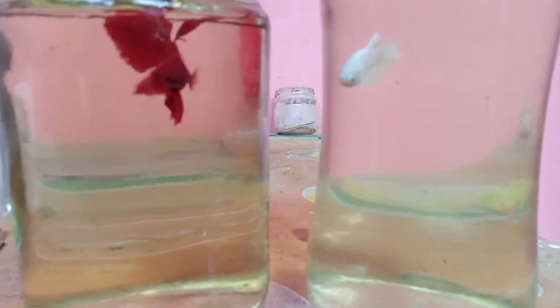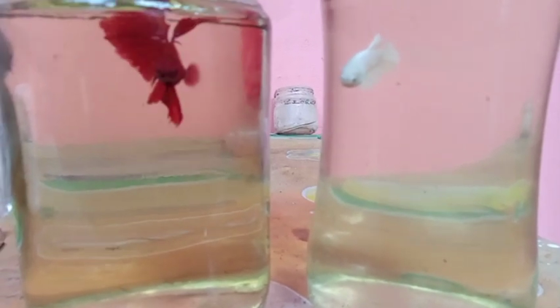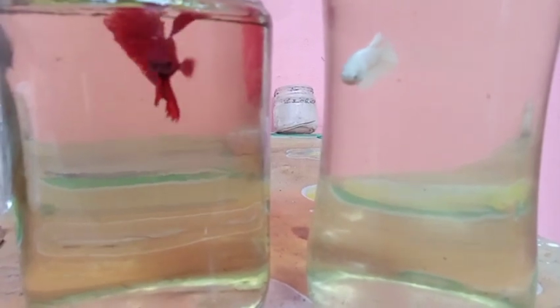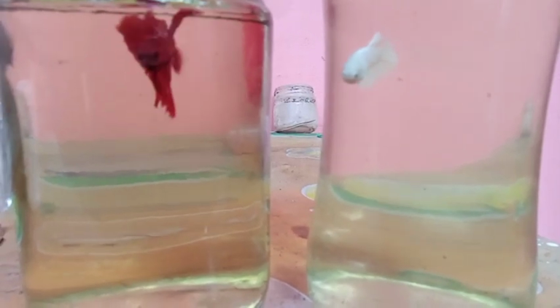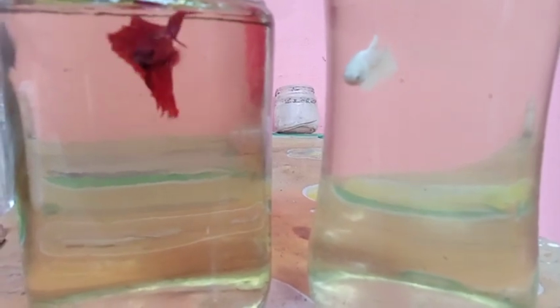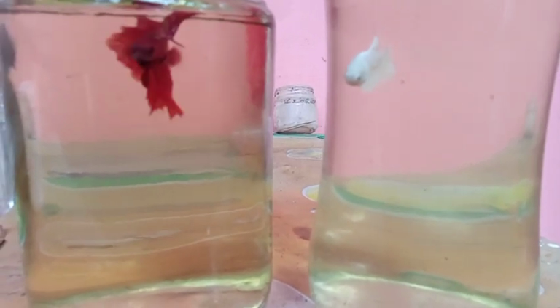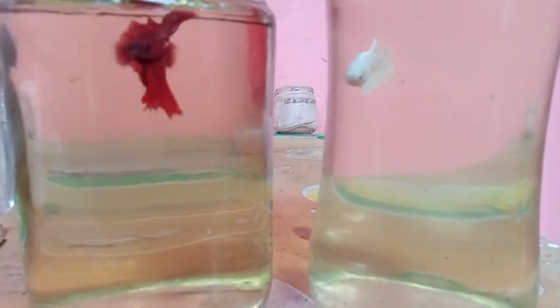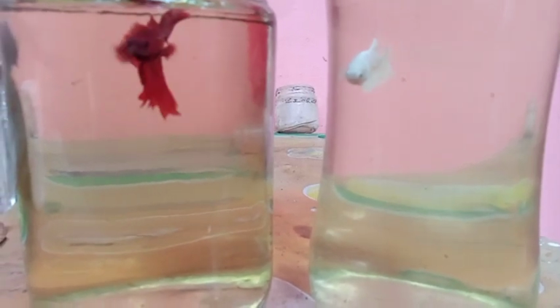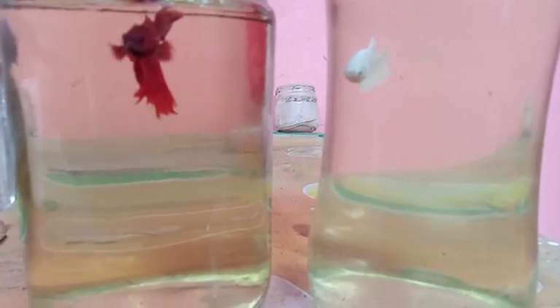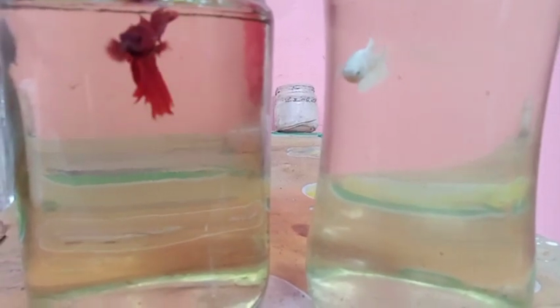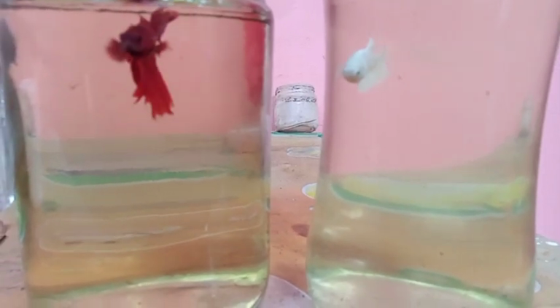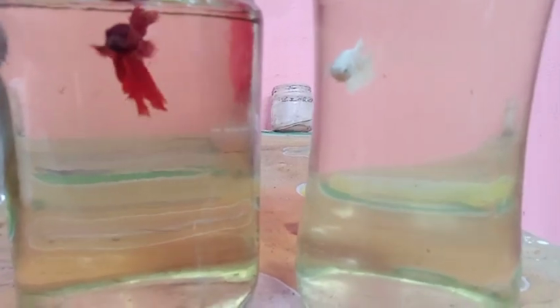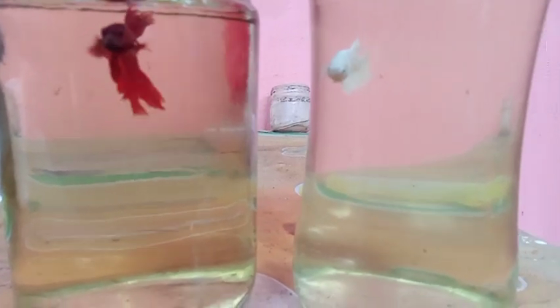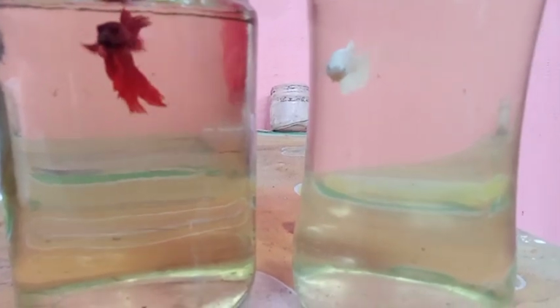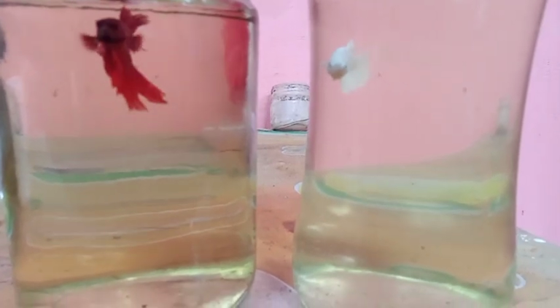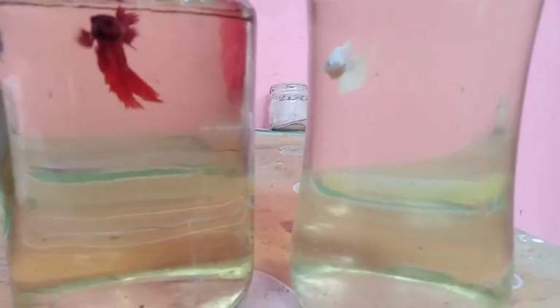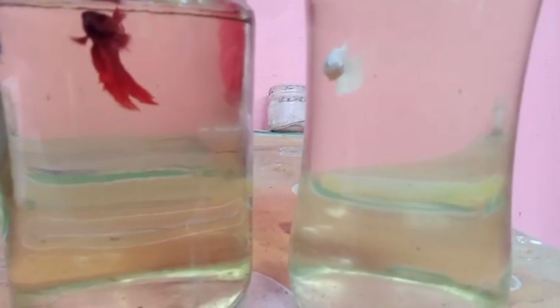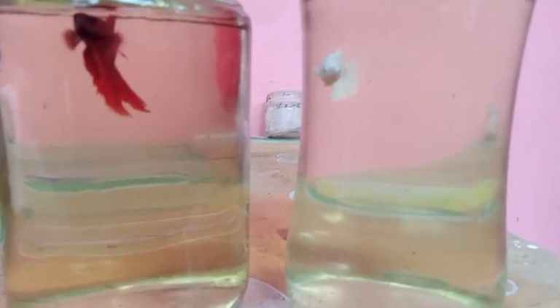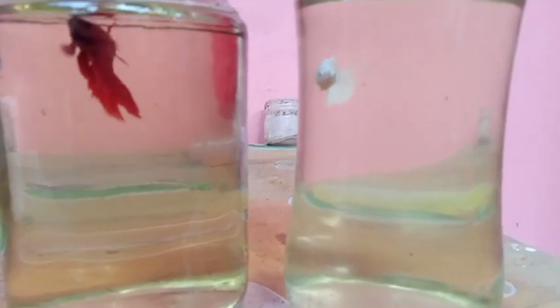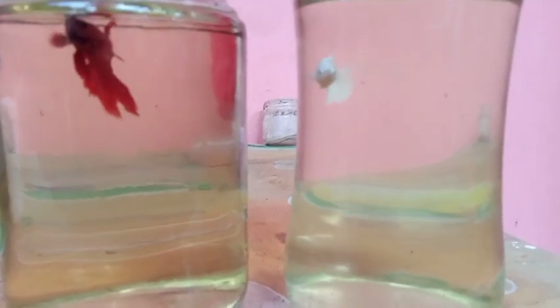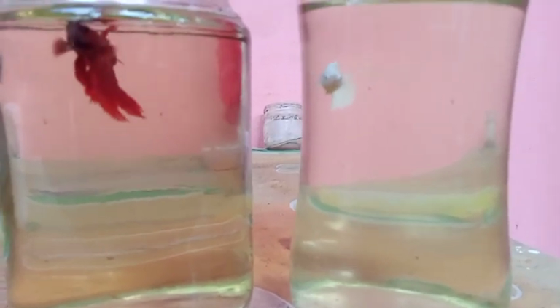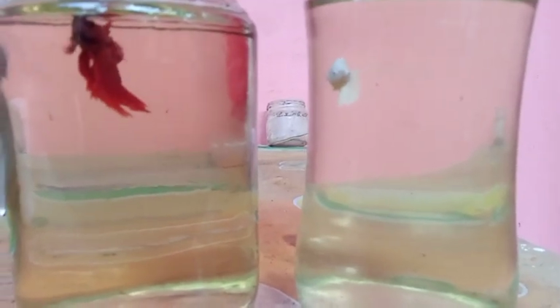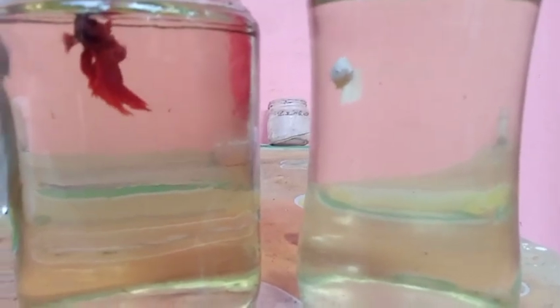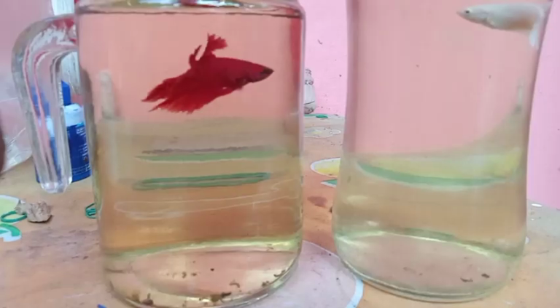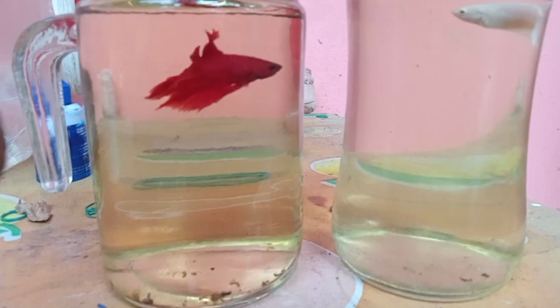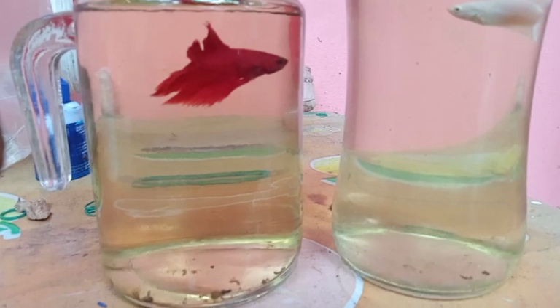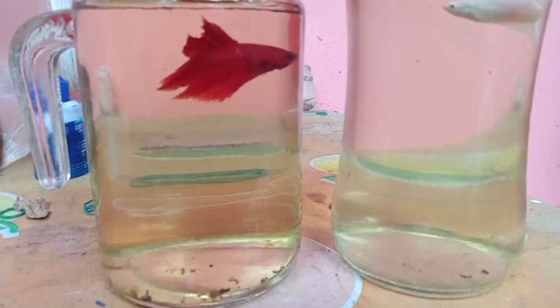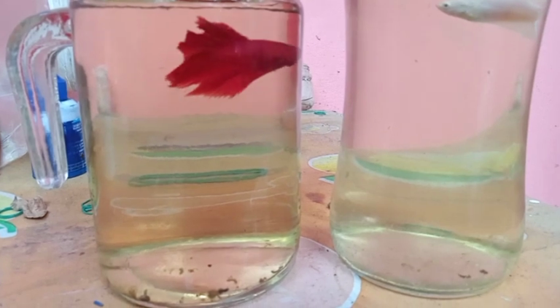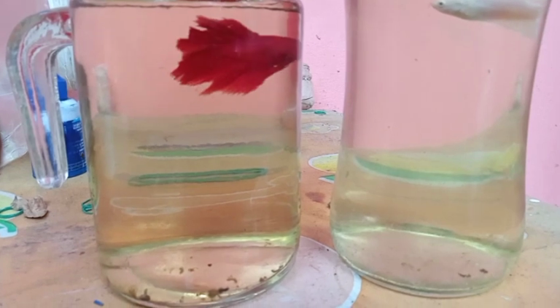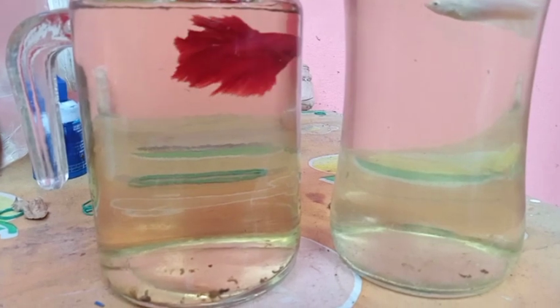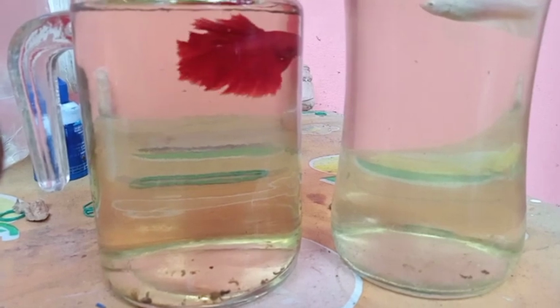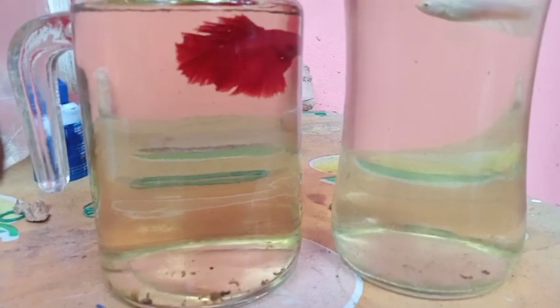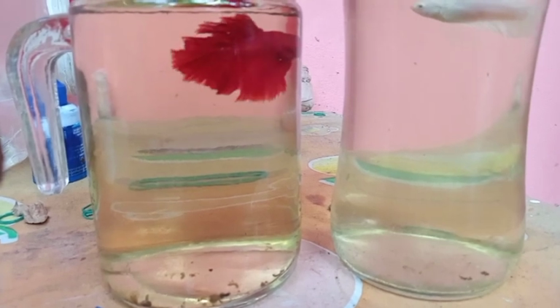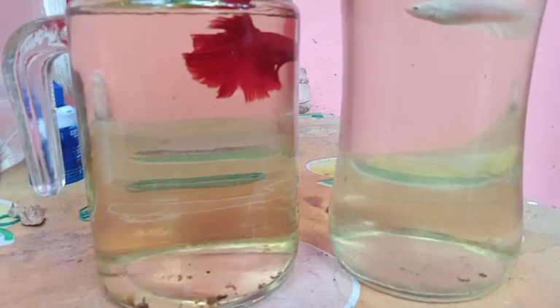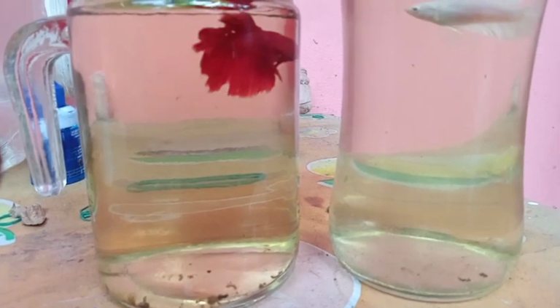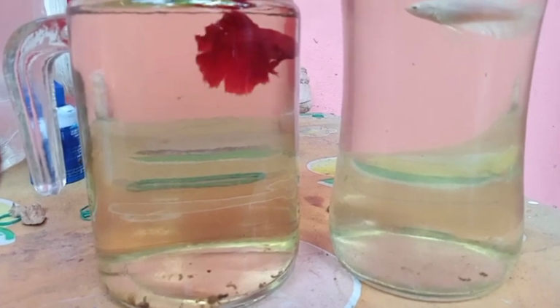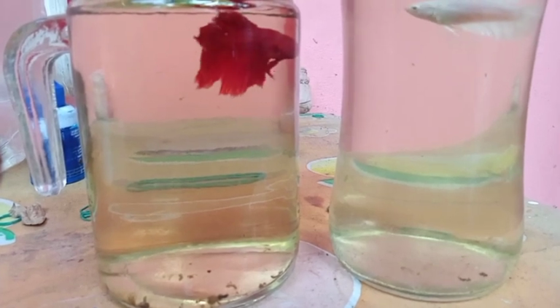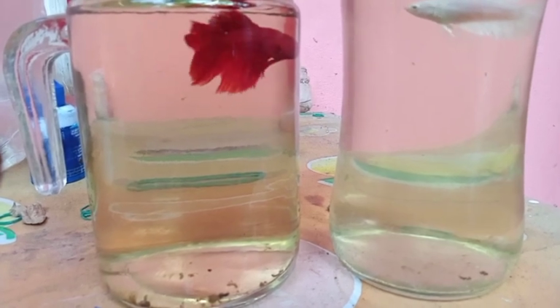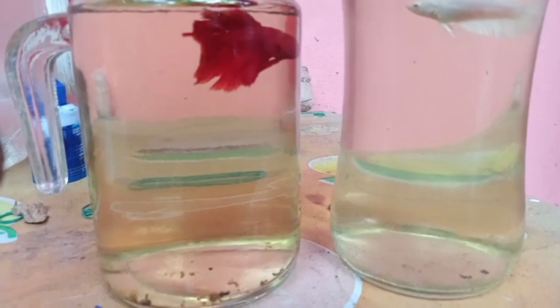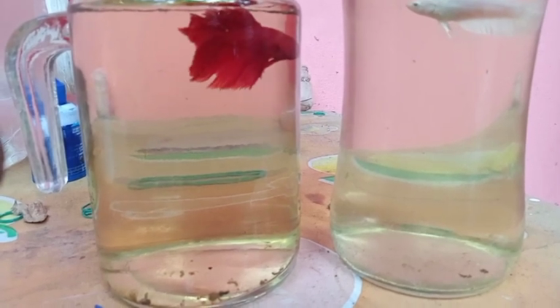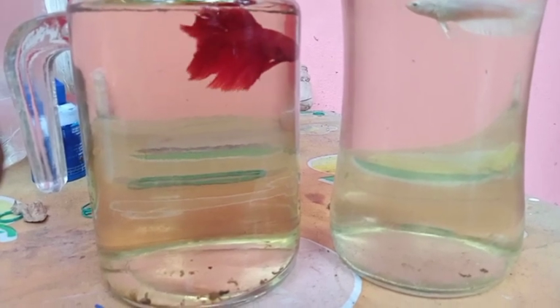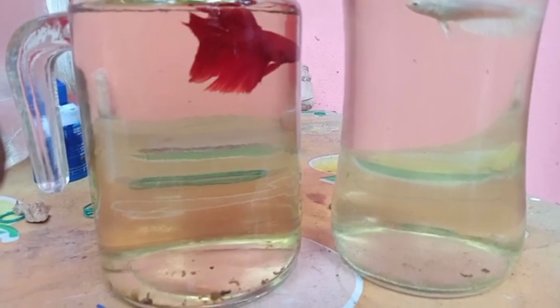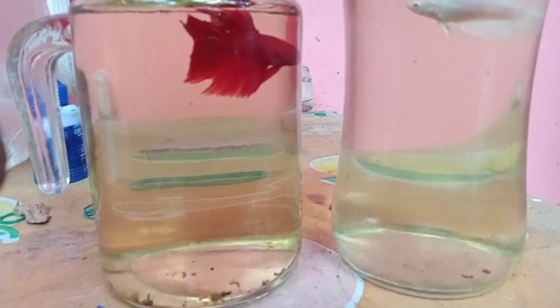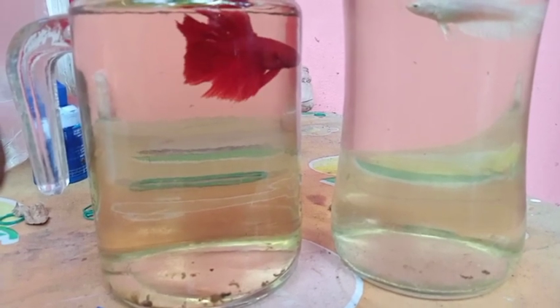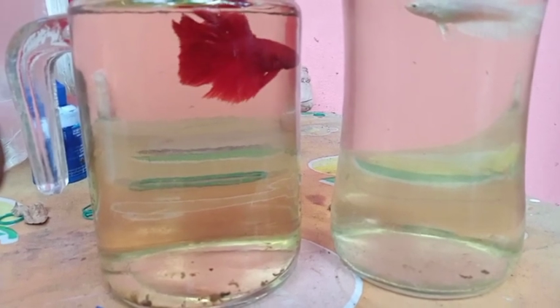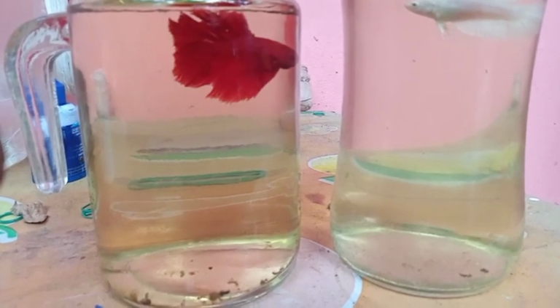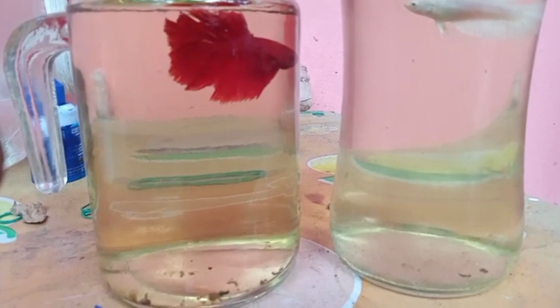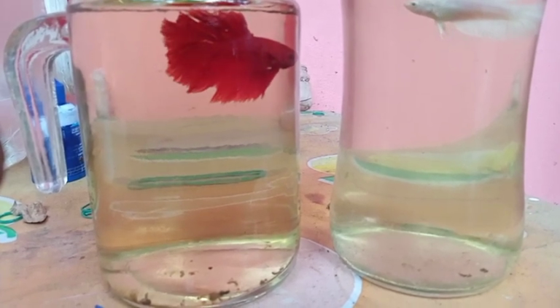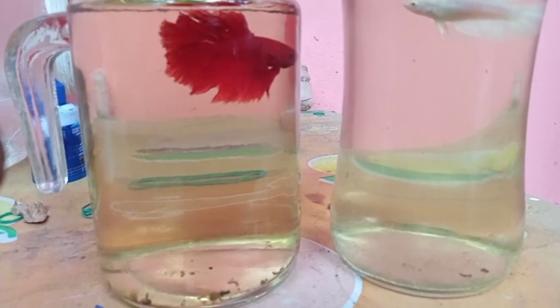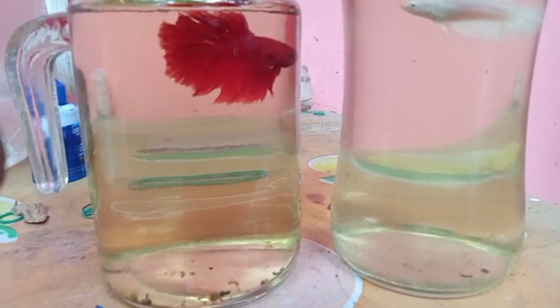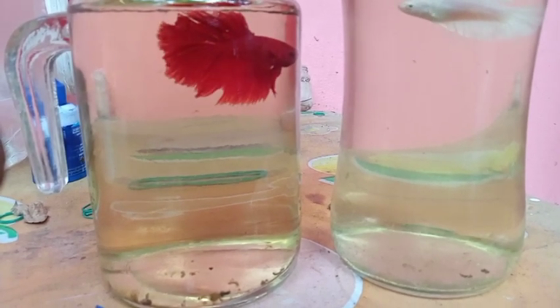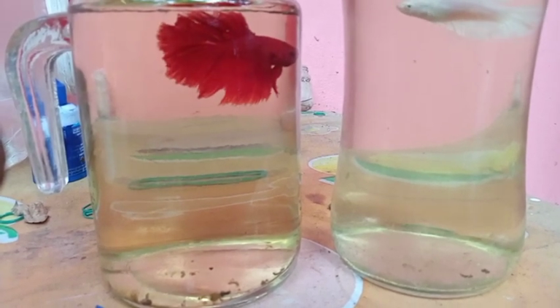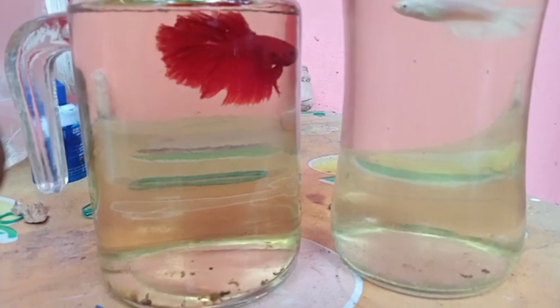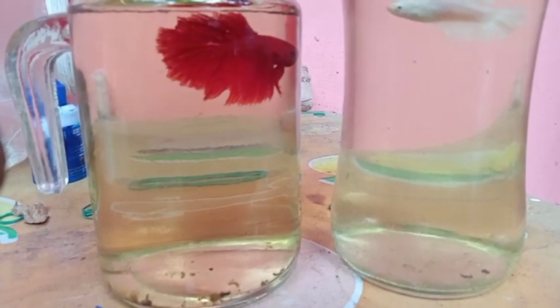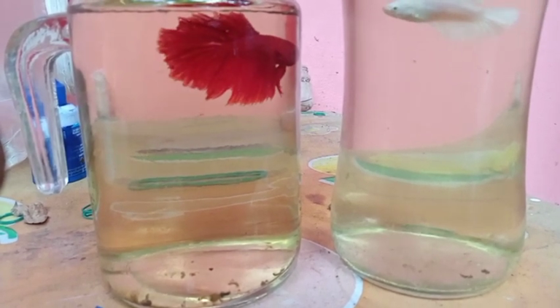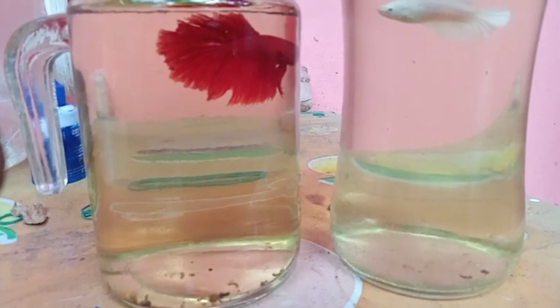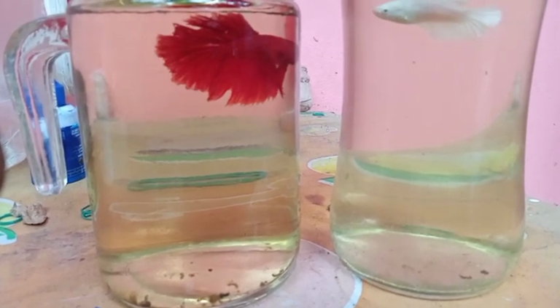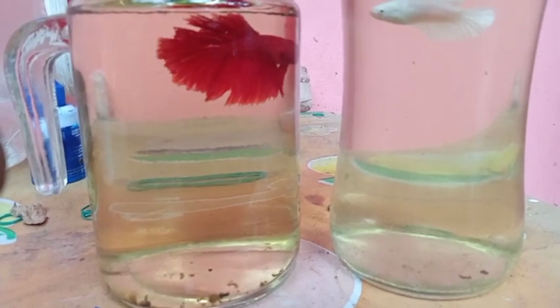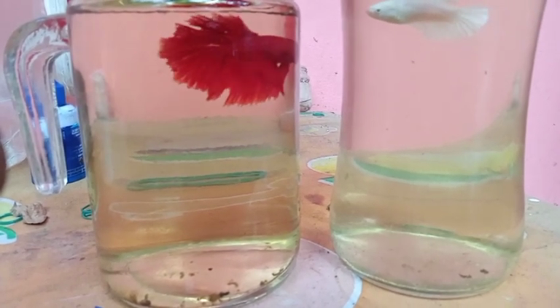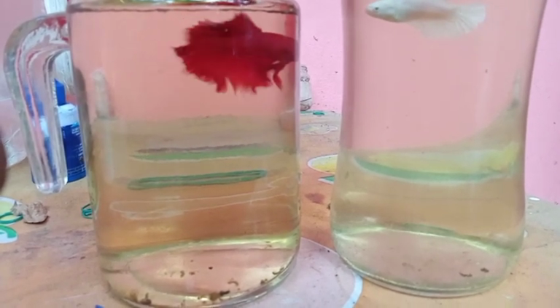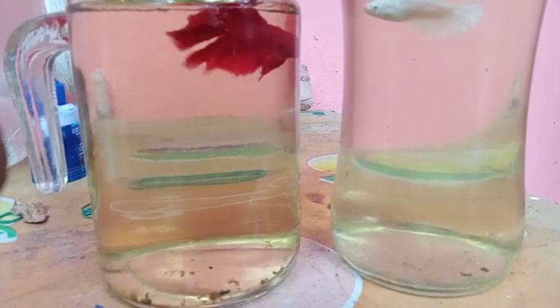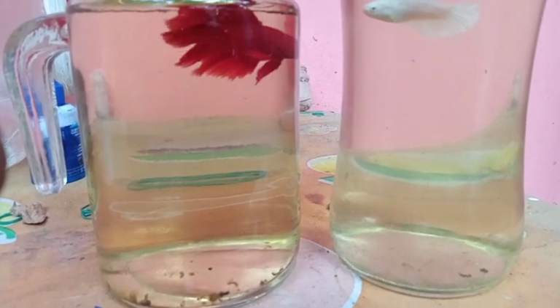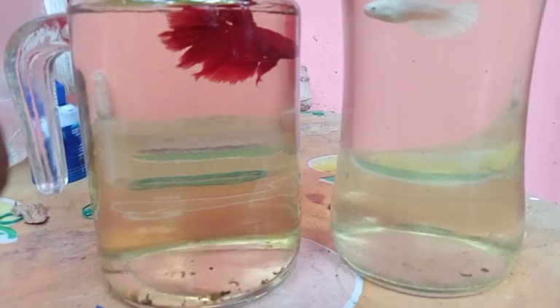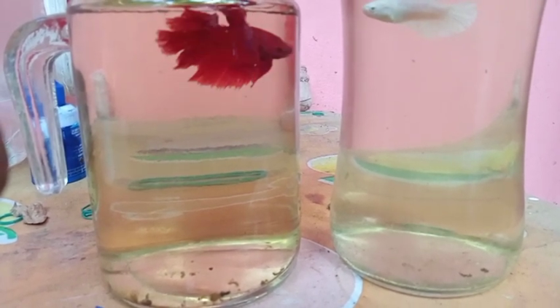Hello friends, welcome to my channel. Today we are going to be breeding a fighter fish.